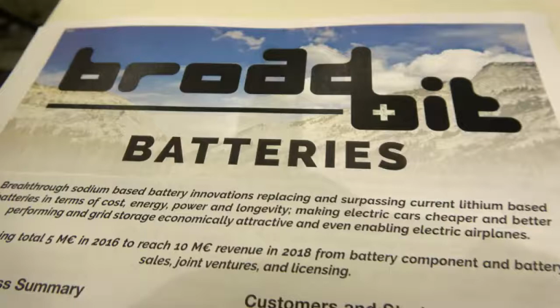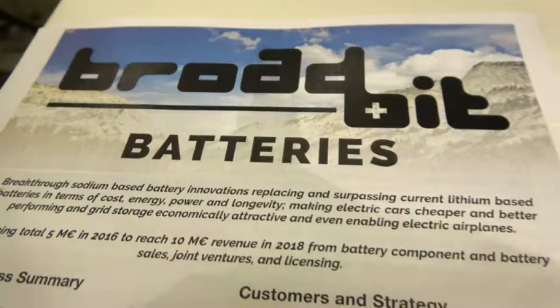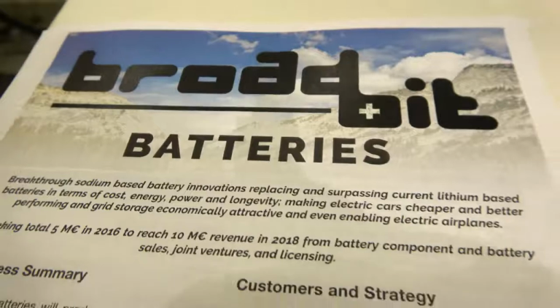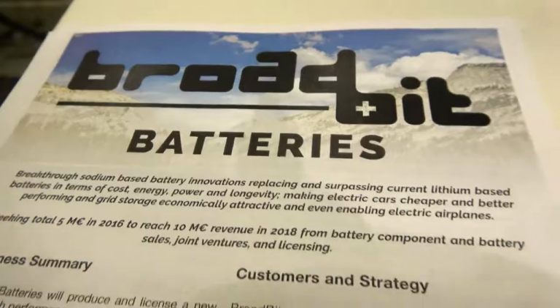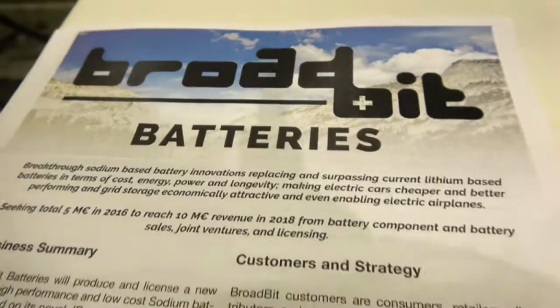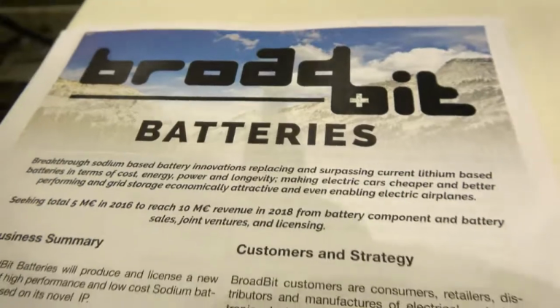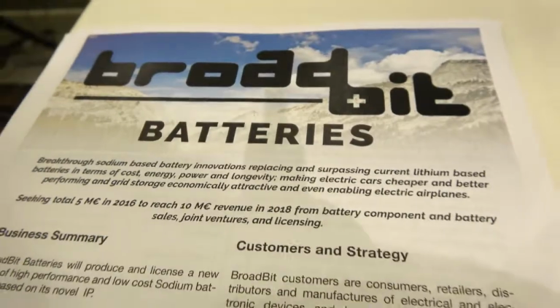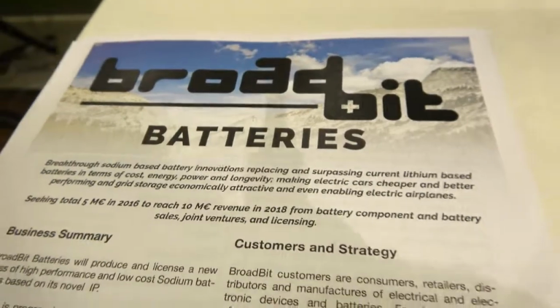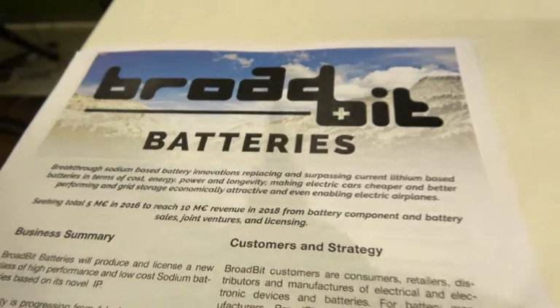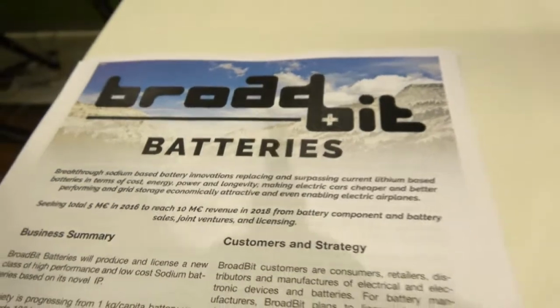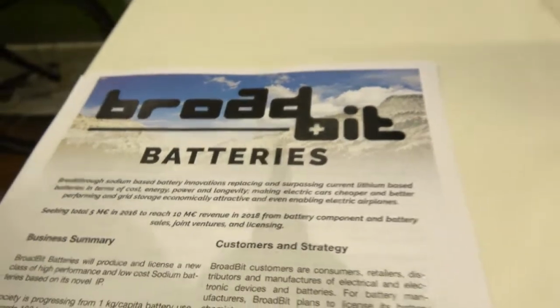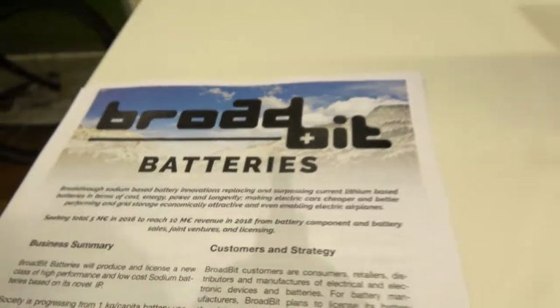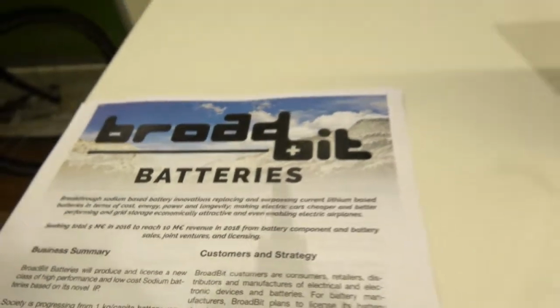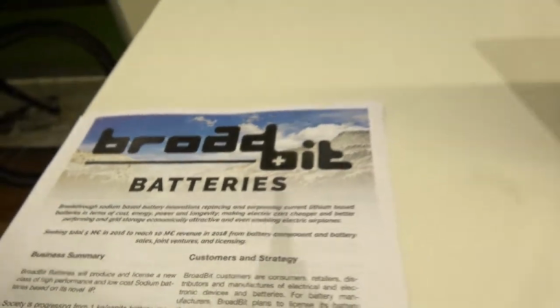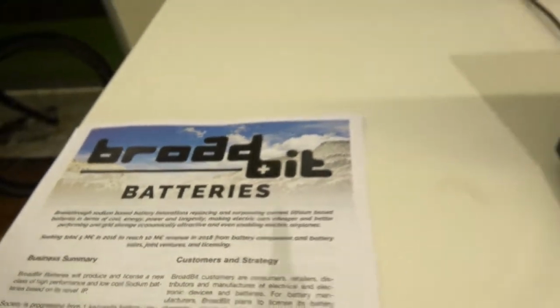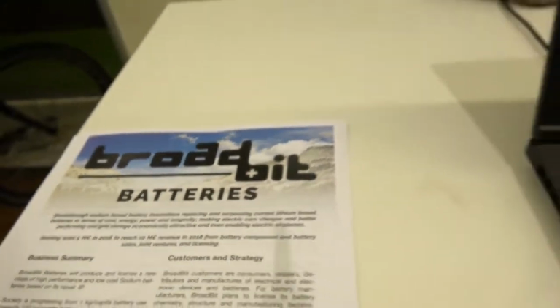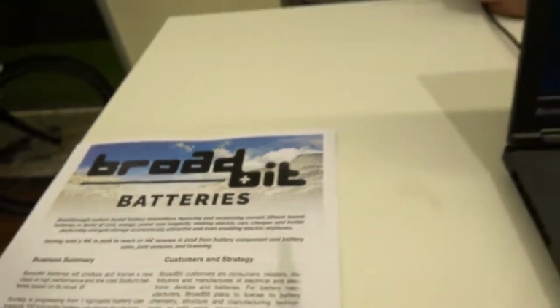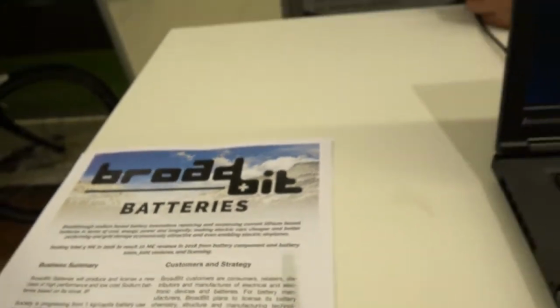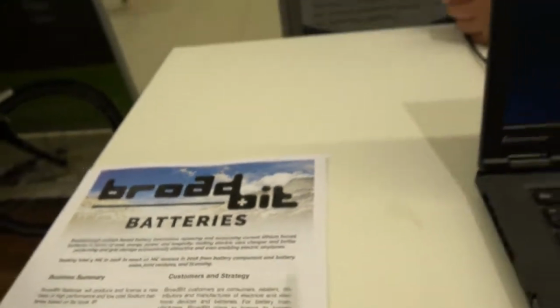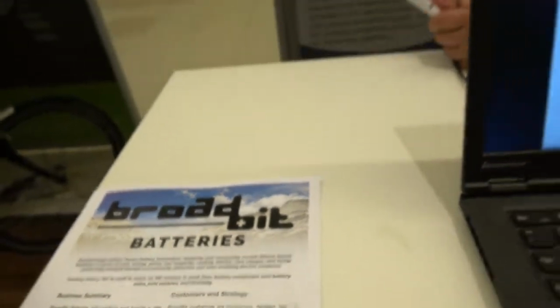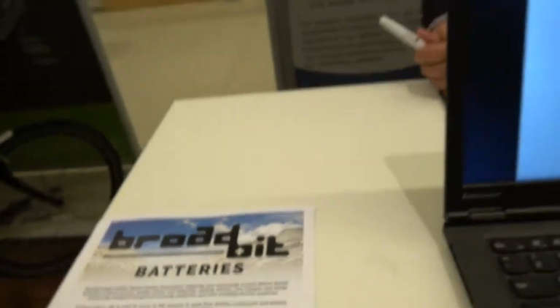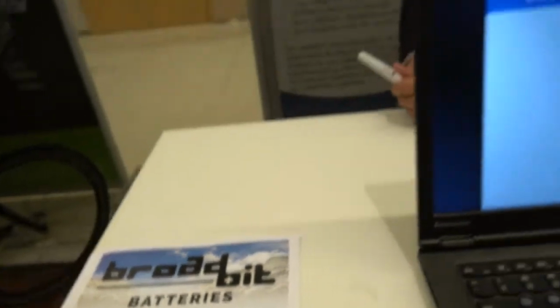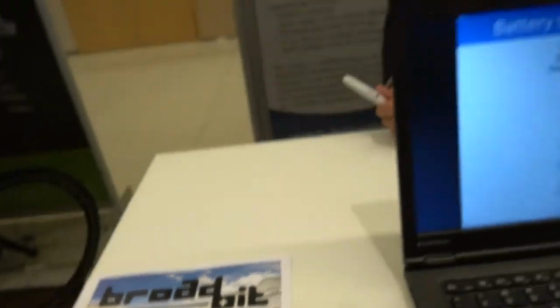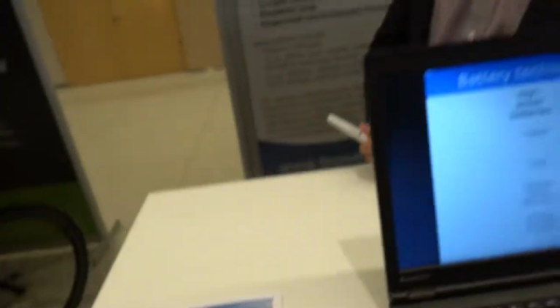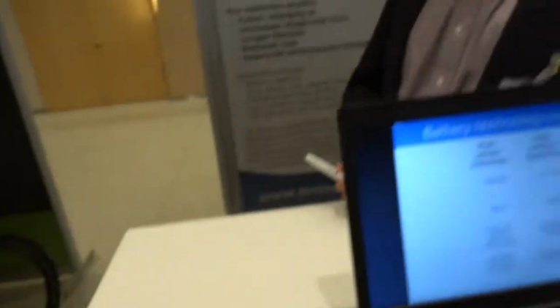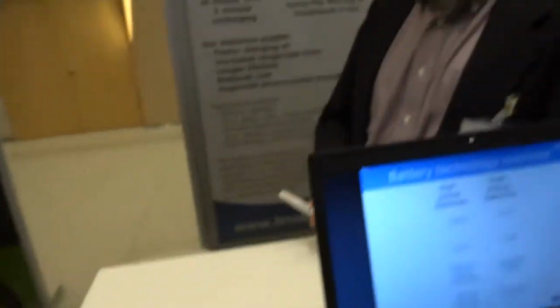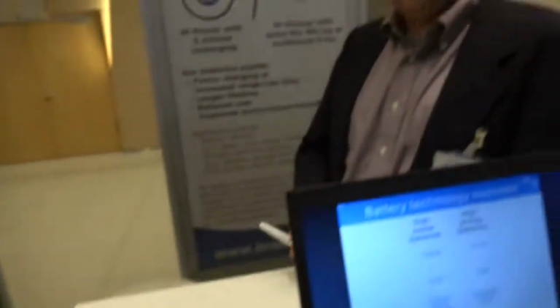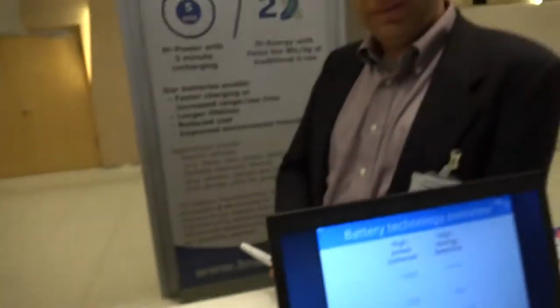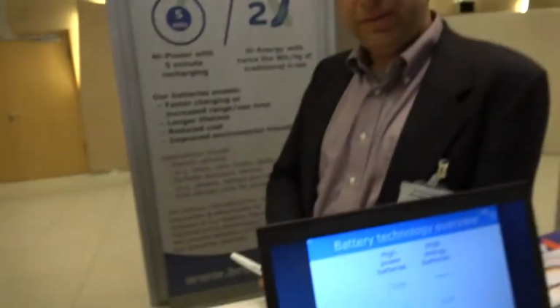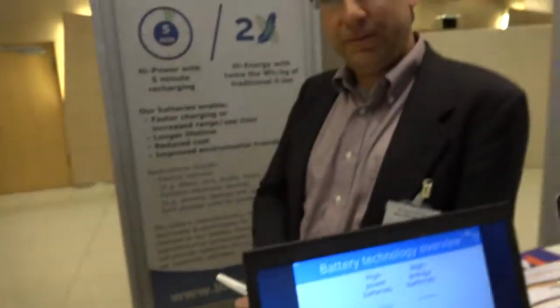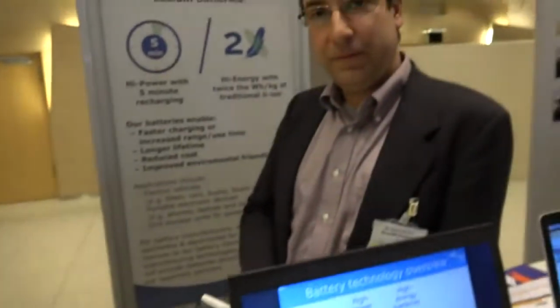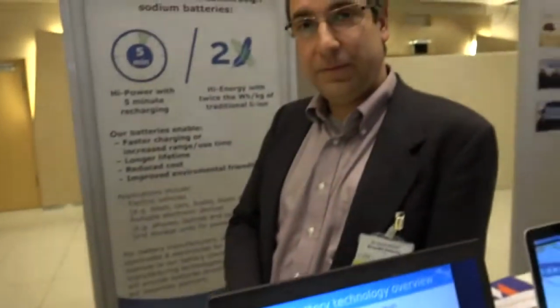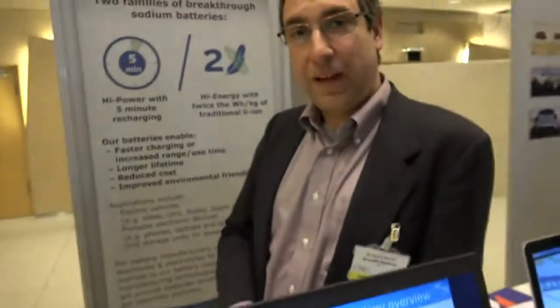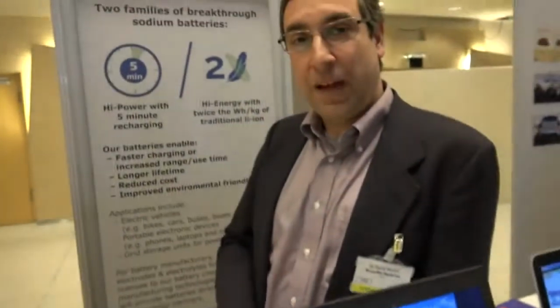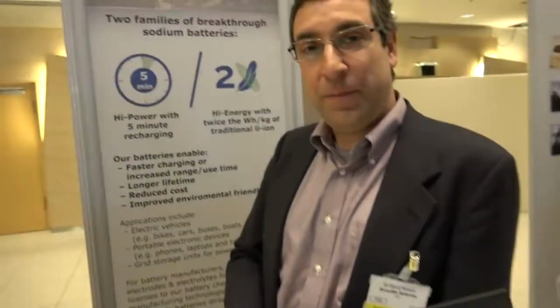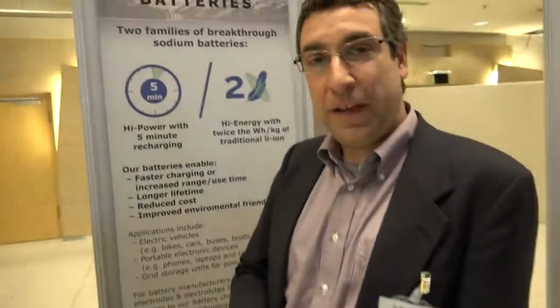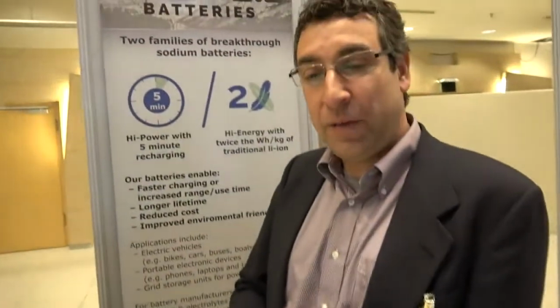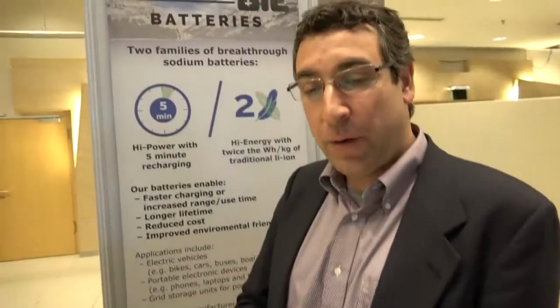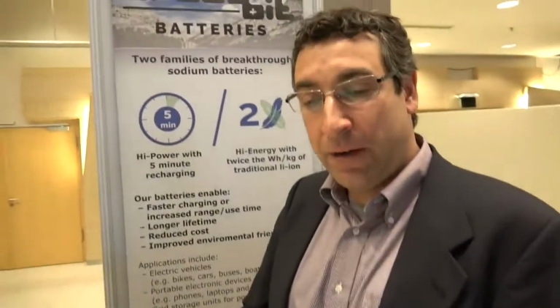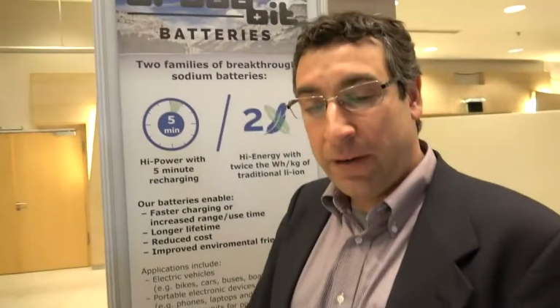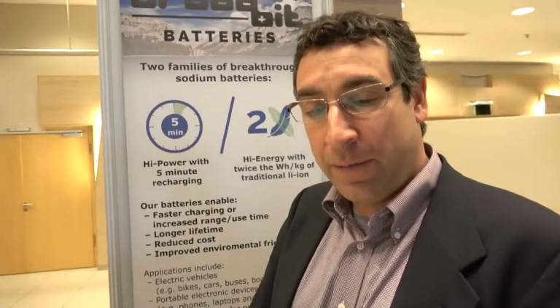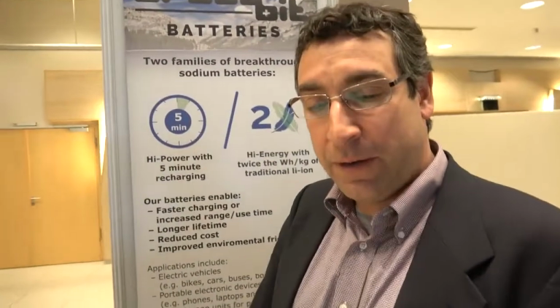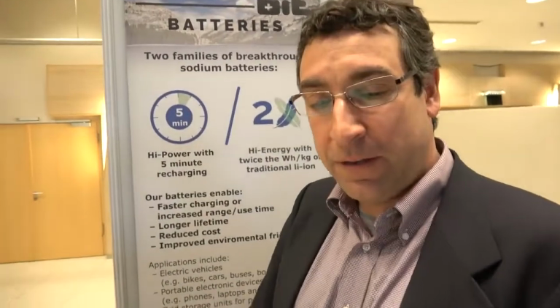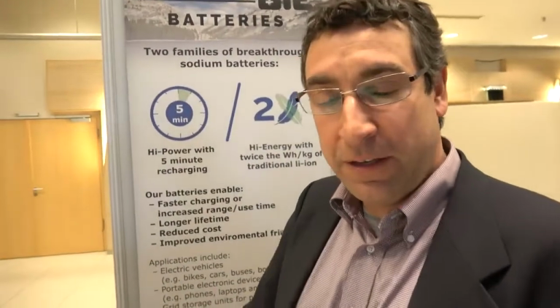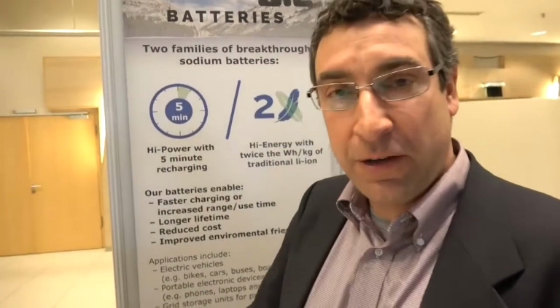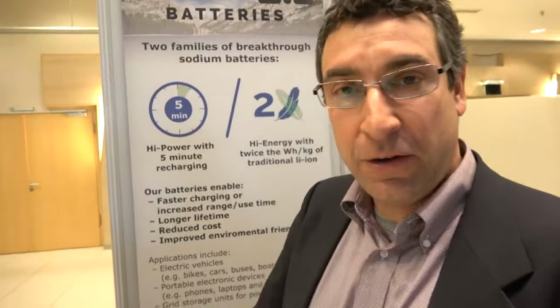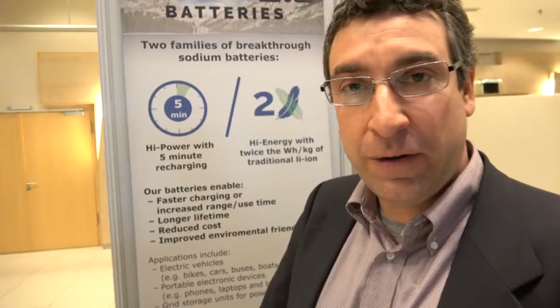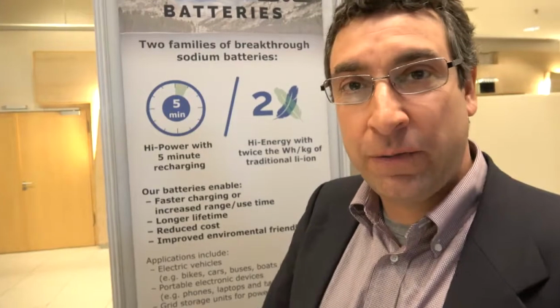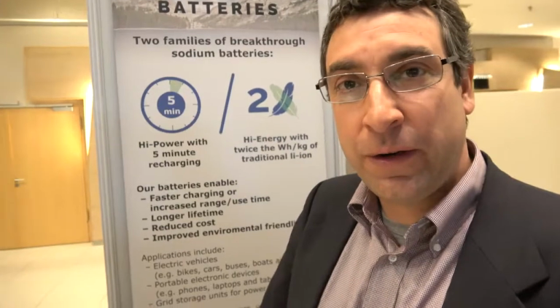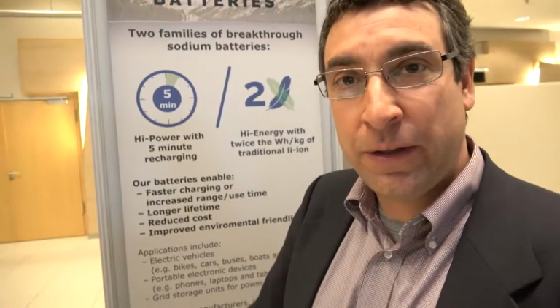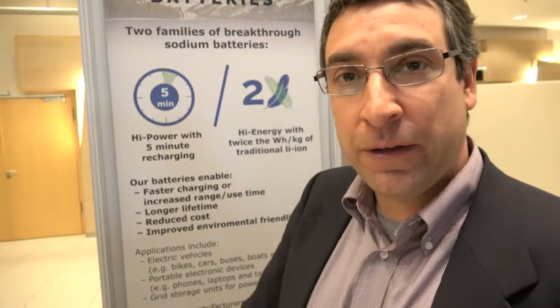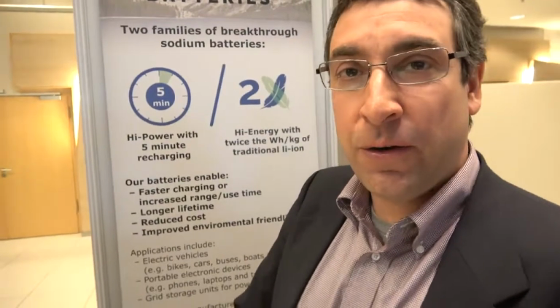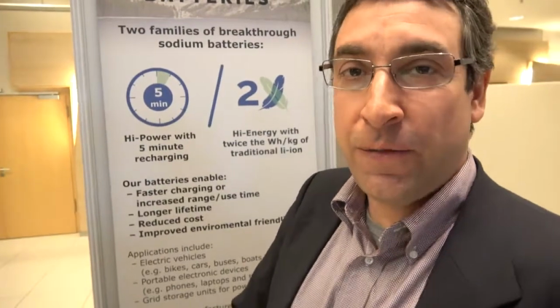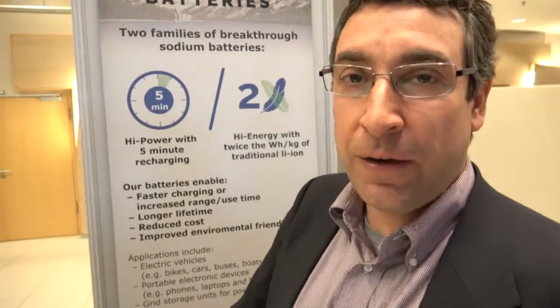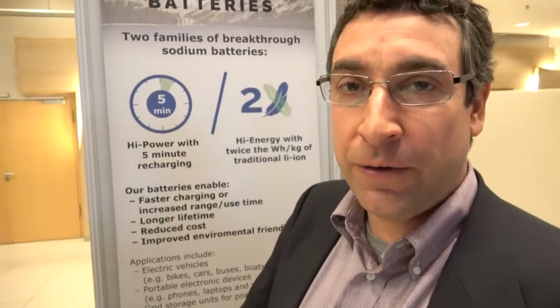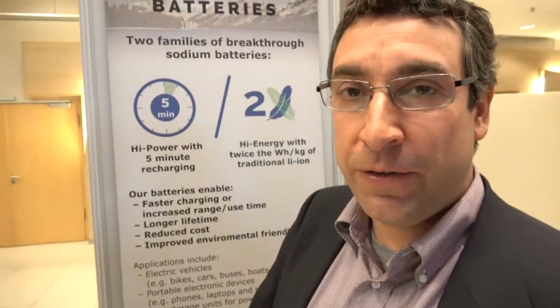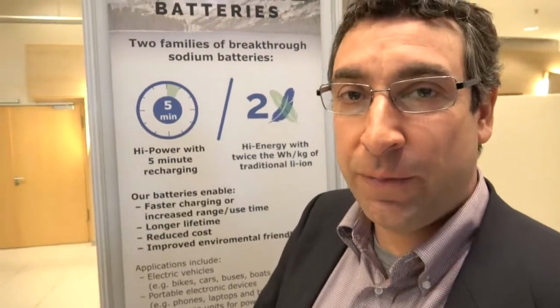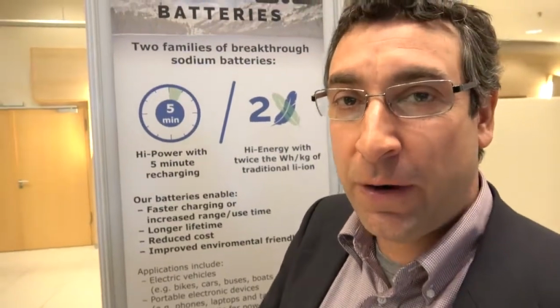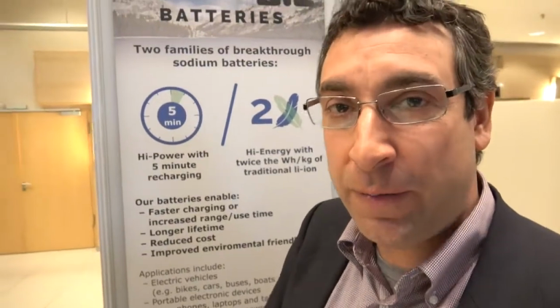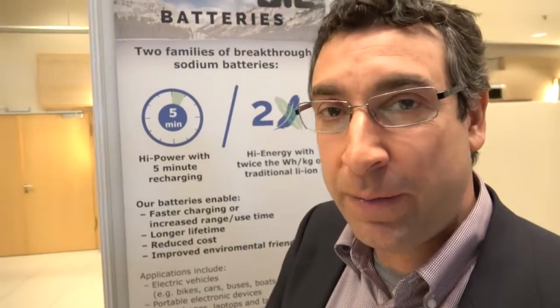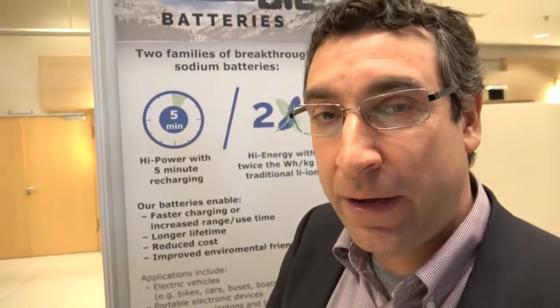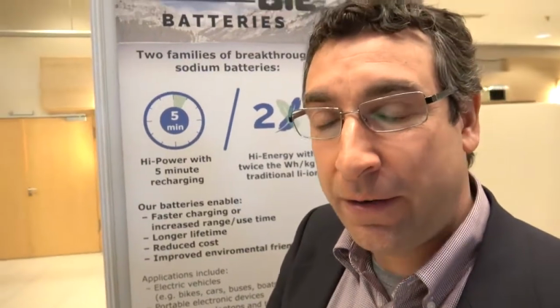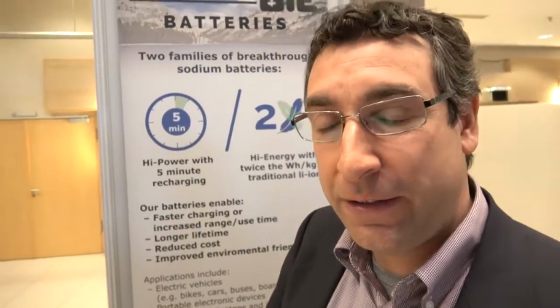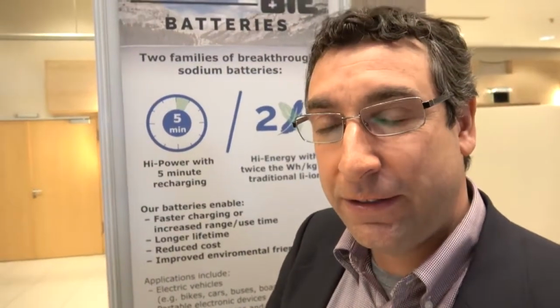We're here with Broadbit Batteries. I'm David Brown, CEO and one of the co-founders of Broadbit Batteries.